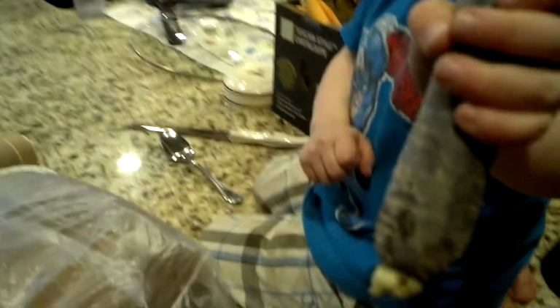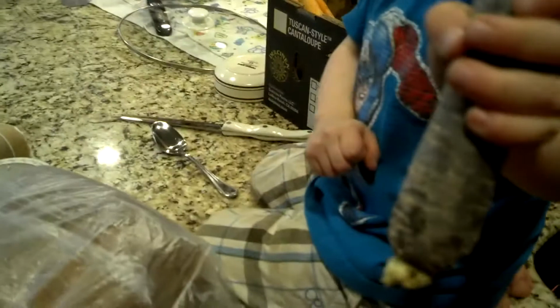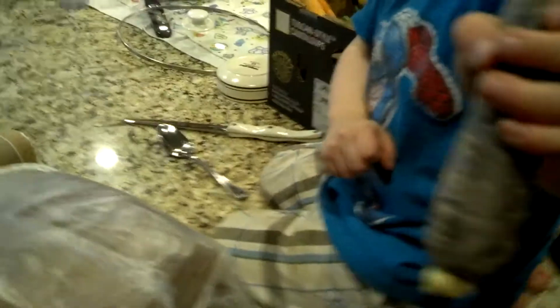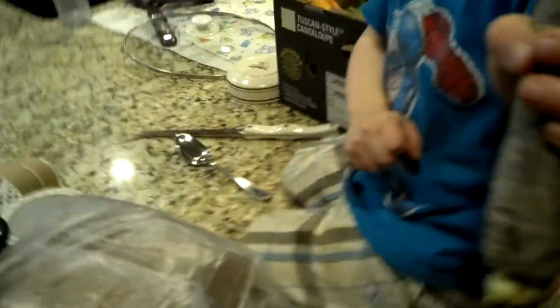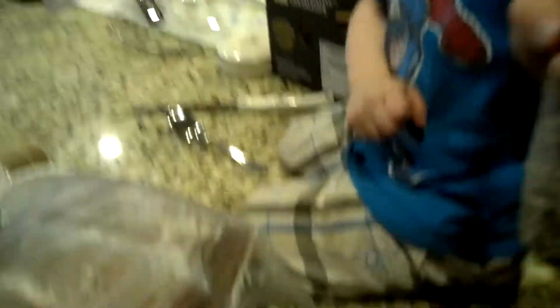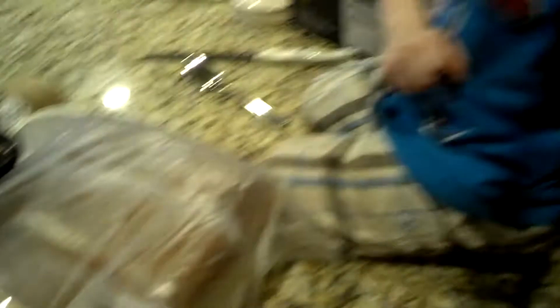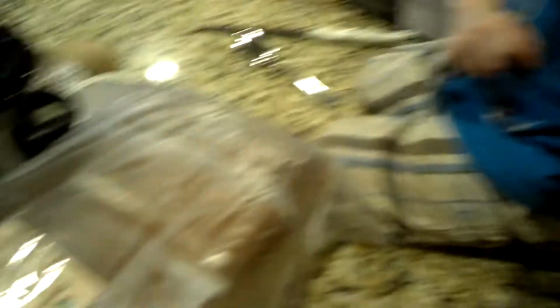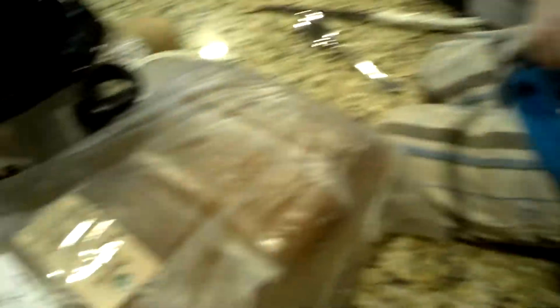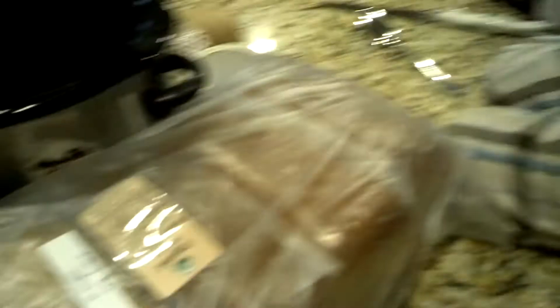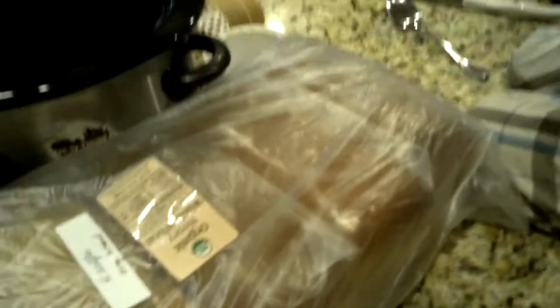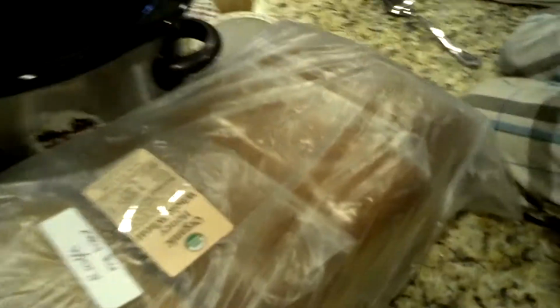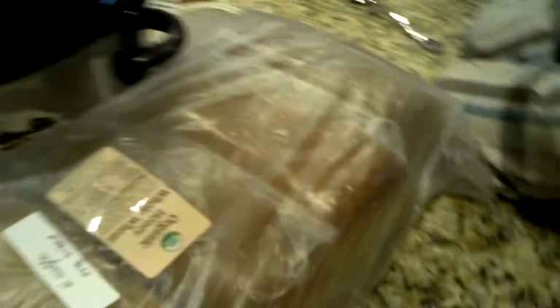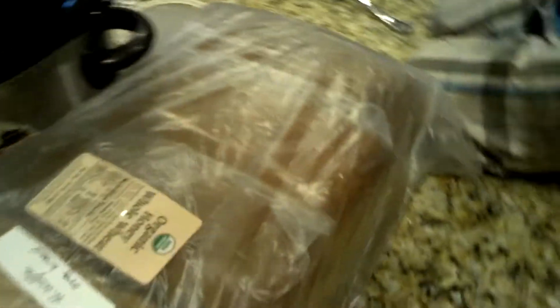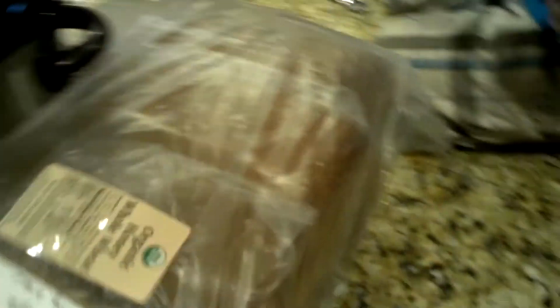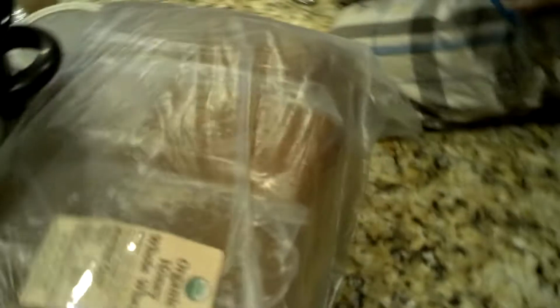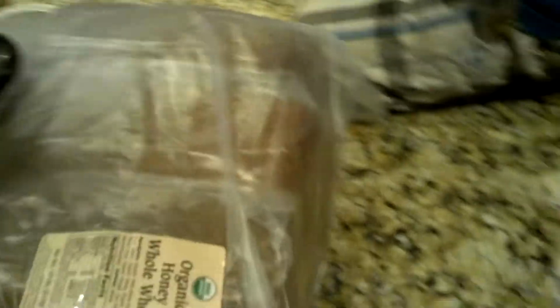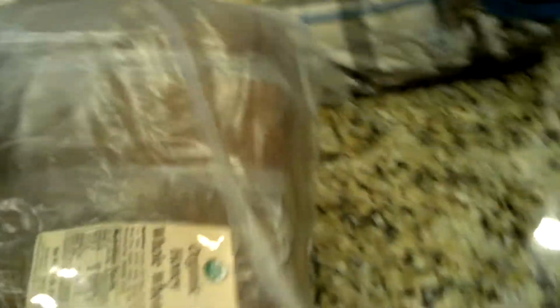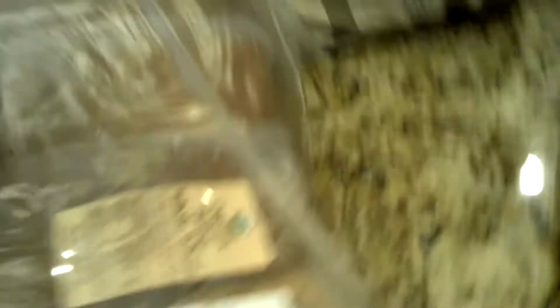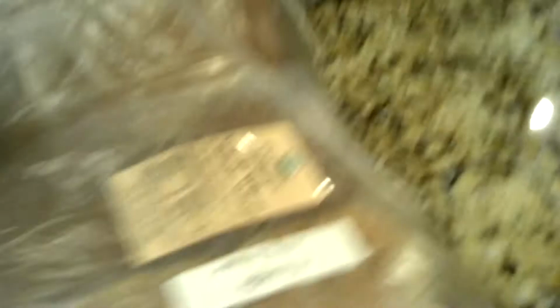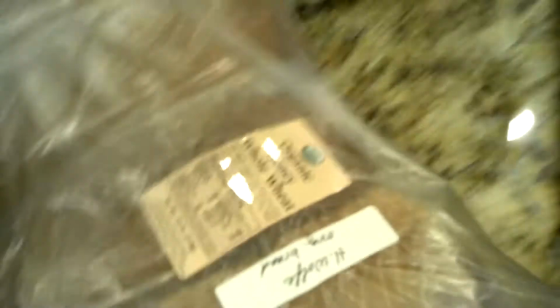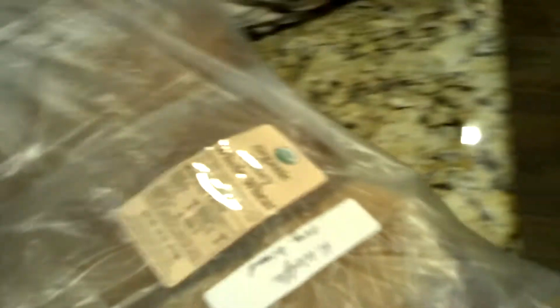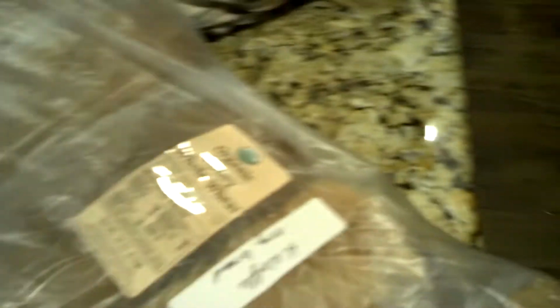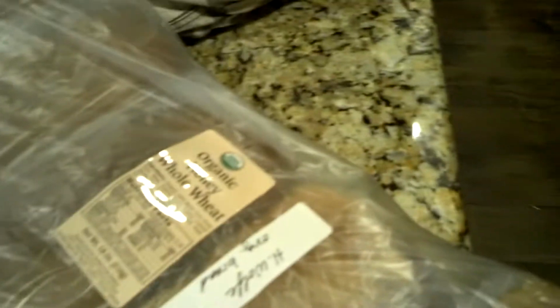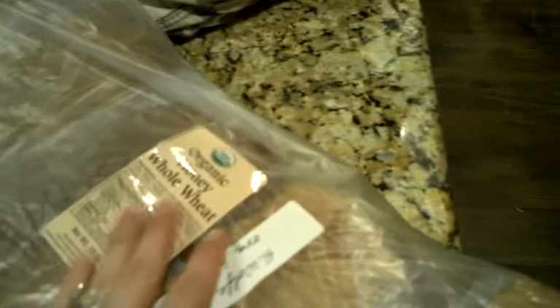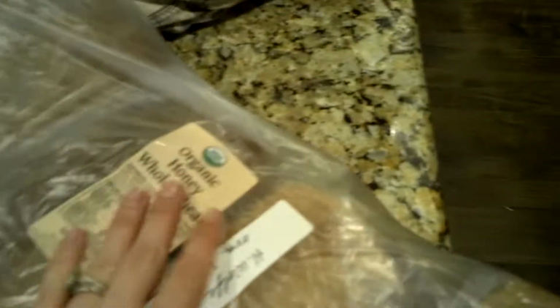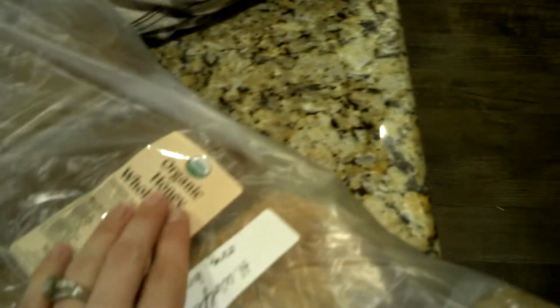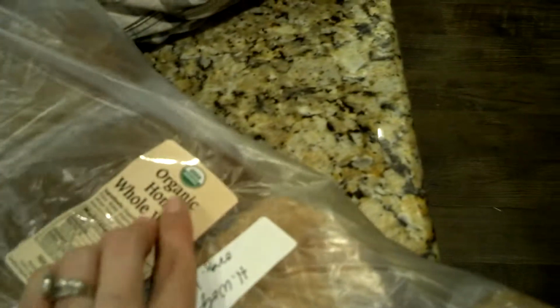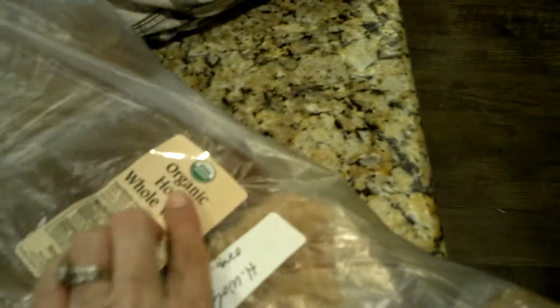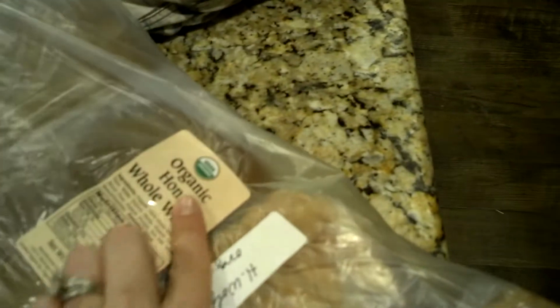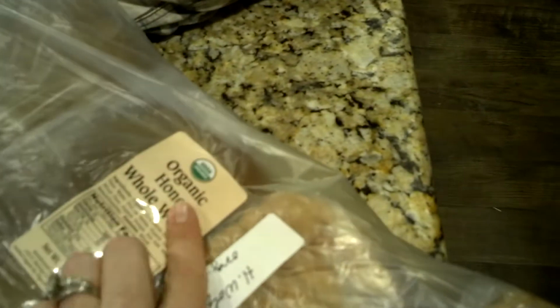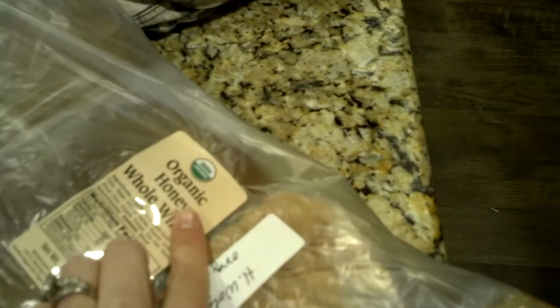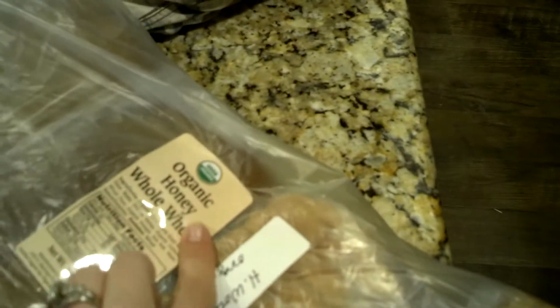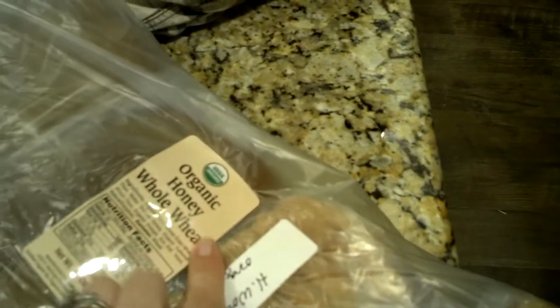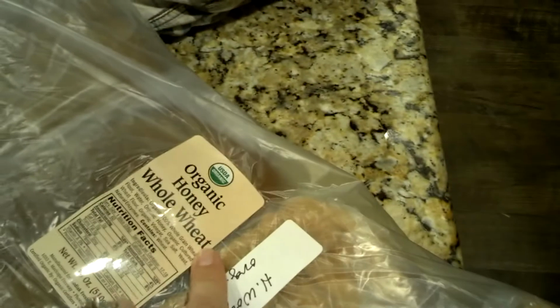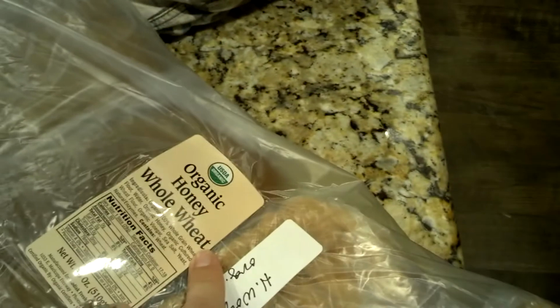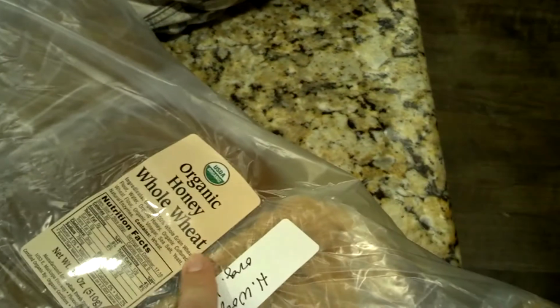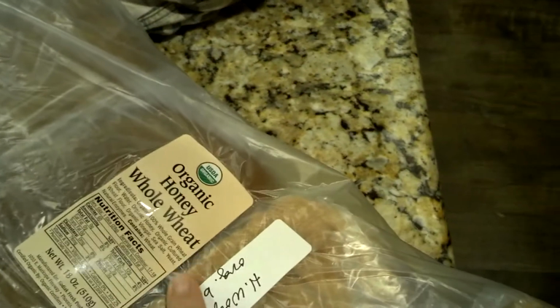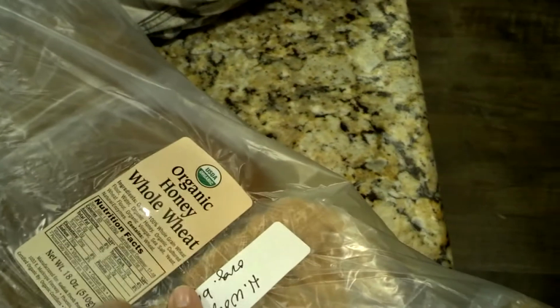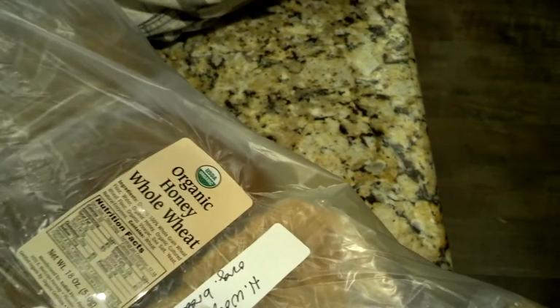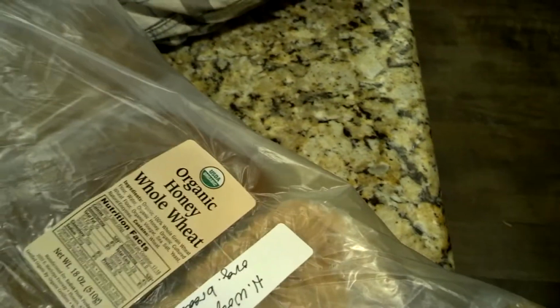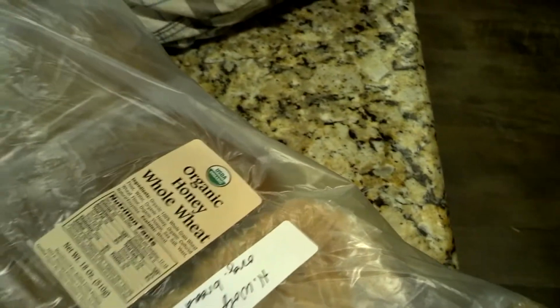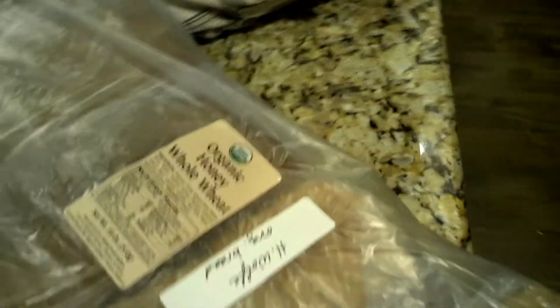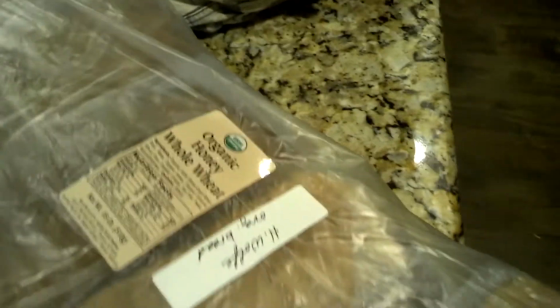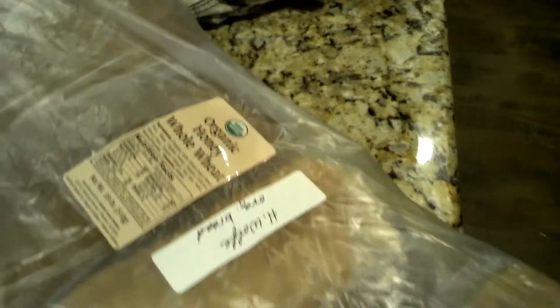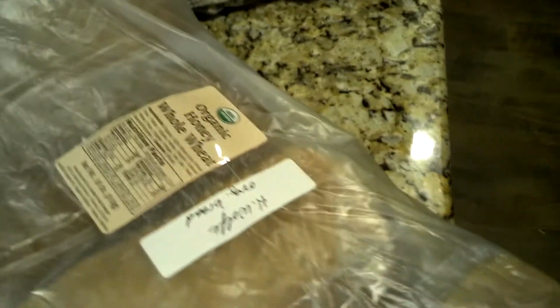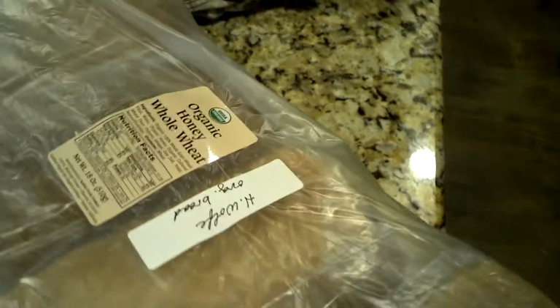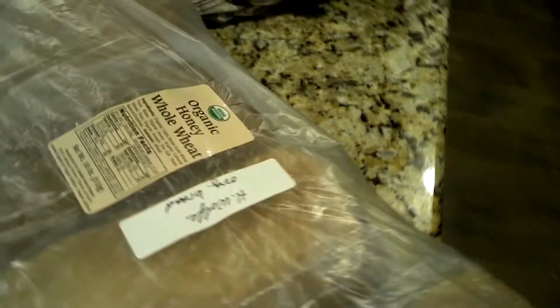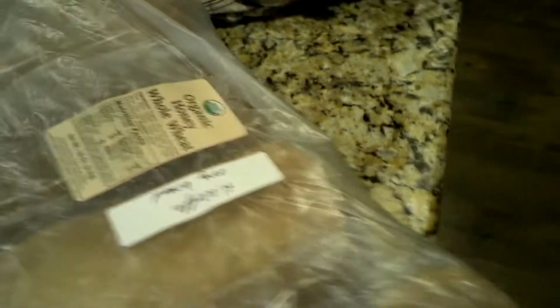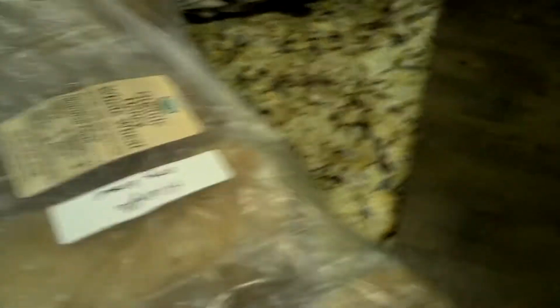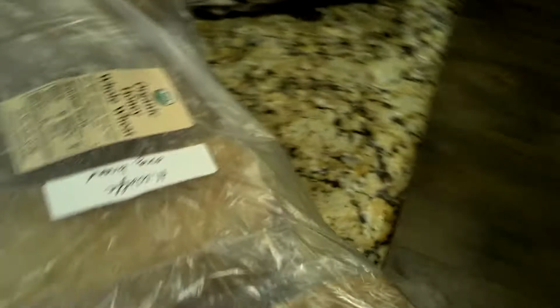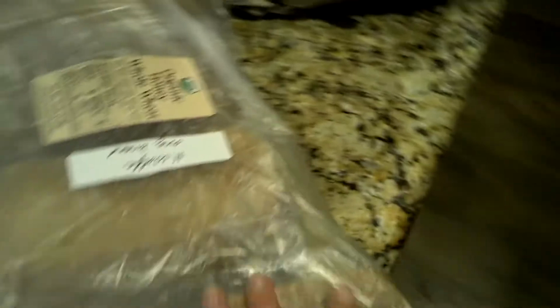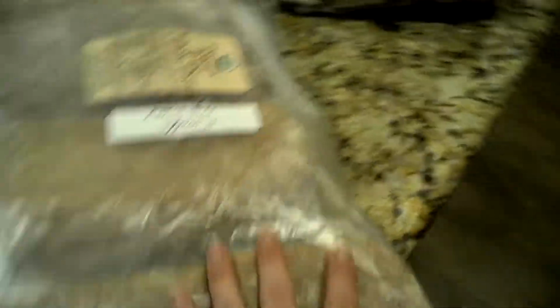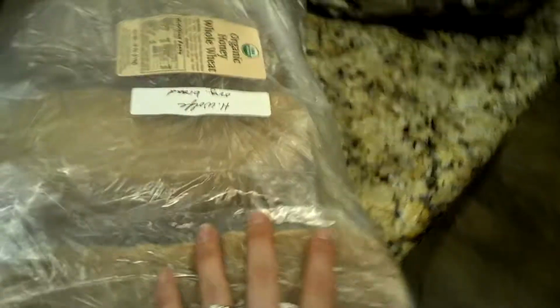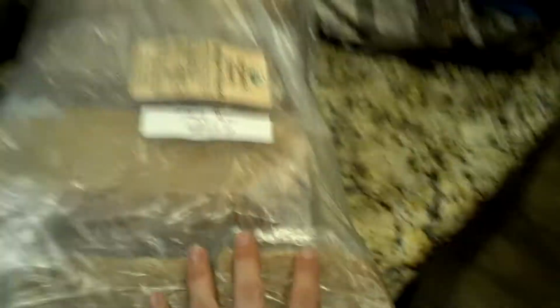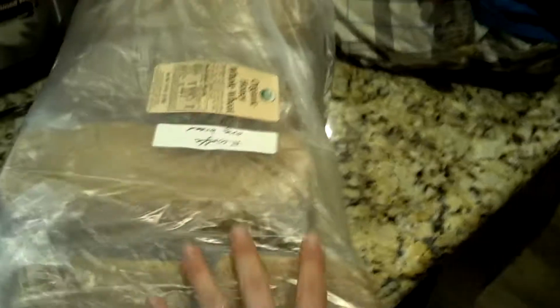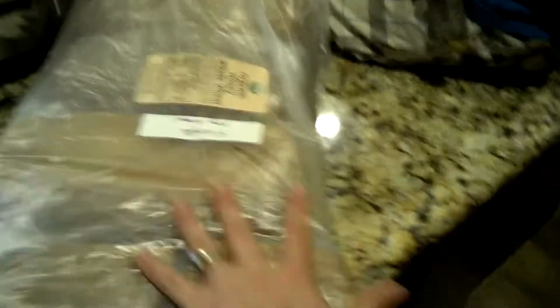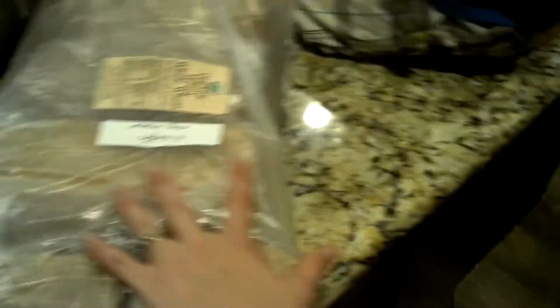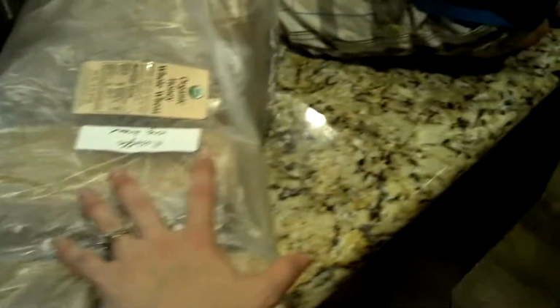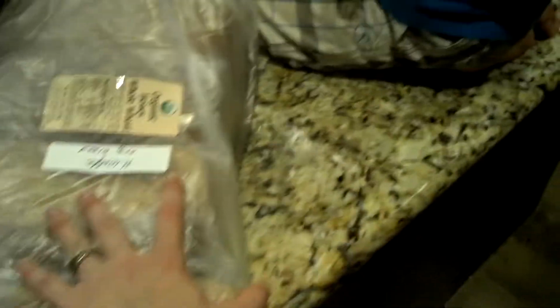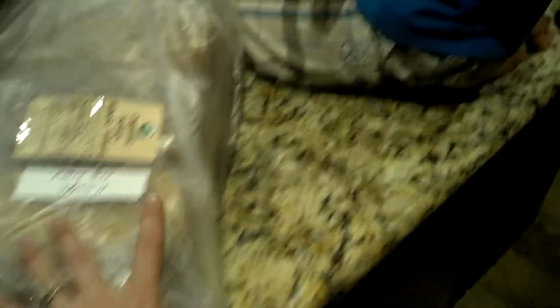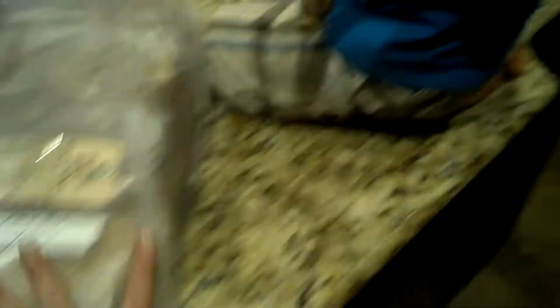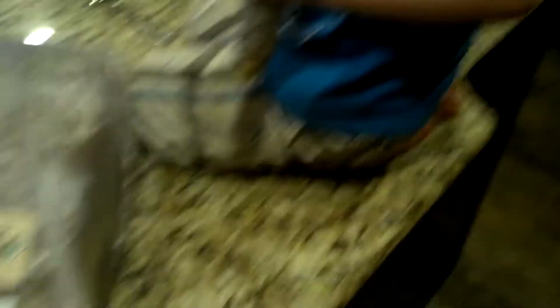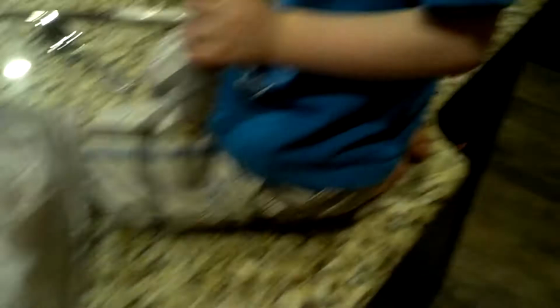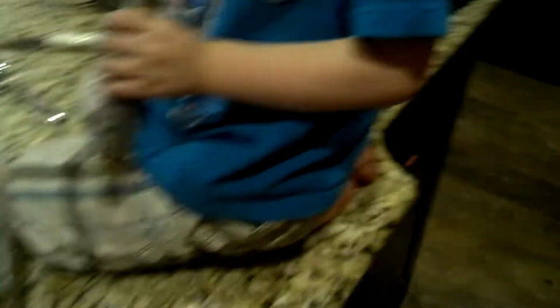I got five loaves of organic honey whole wheat bread and this stuff is delicious. That was 12 bucks.